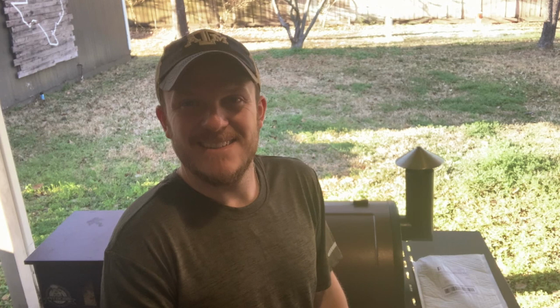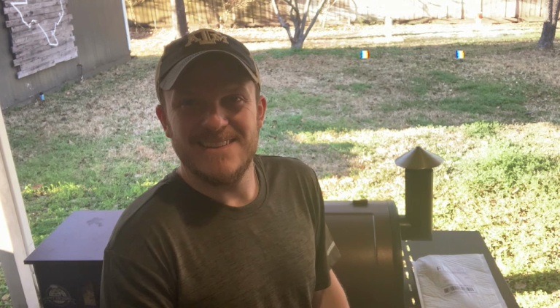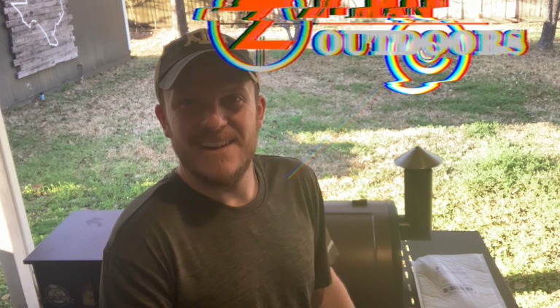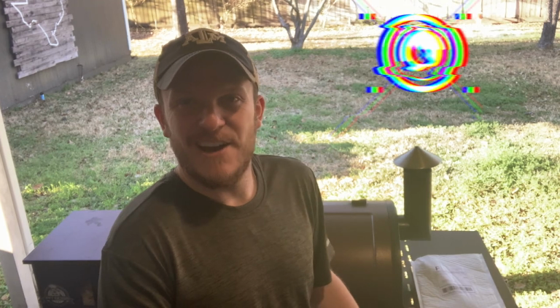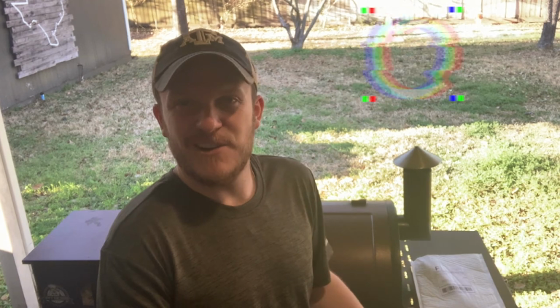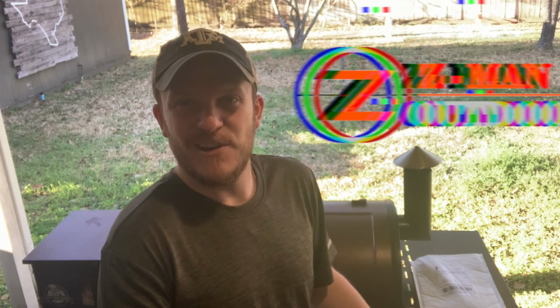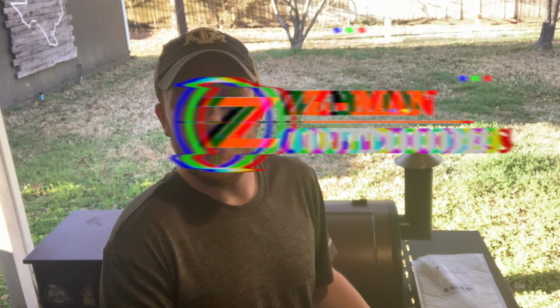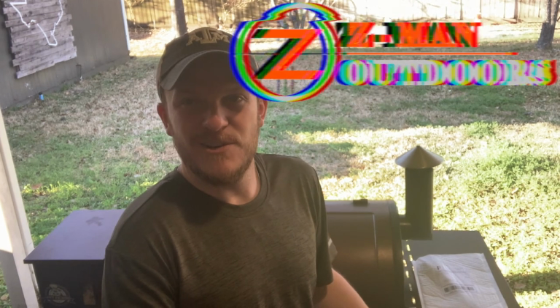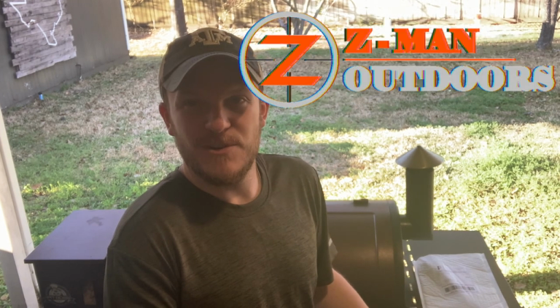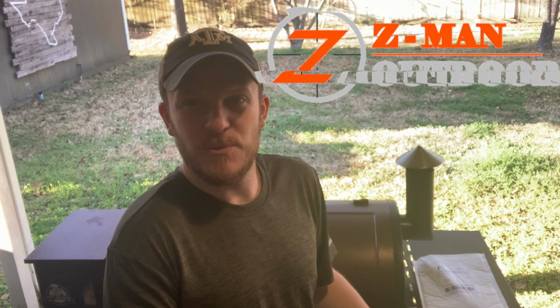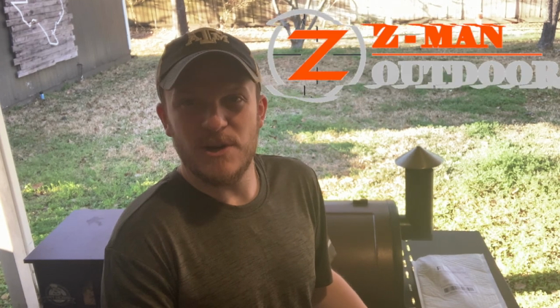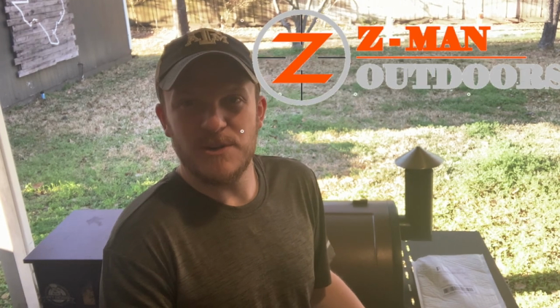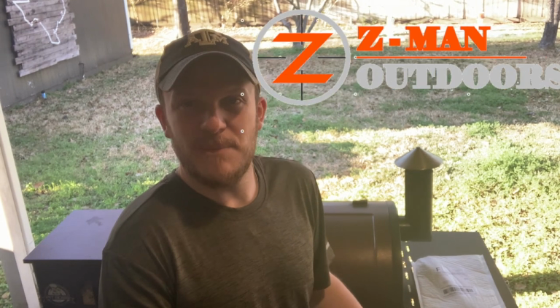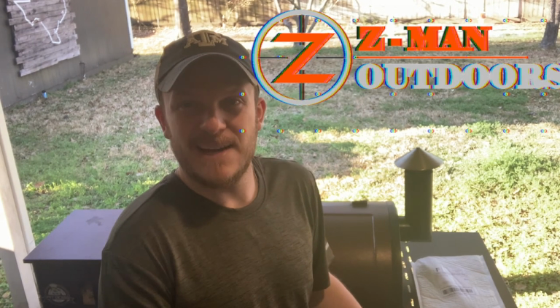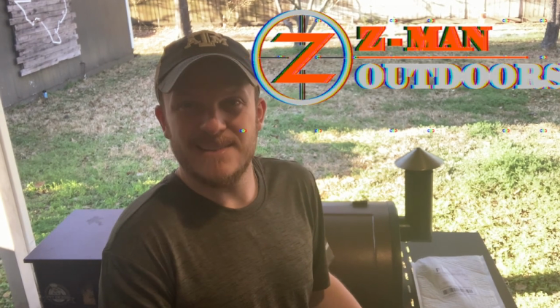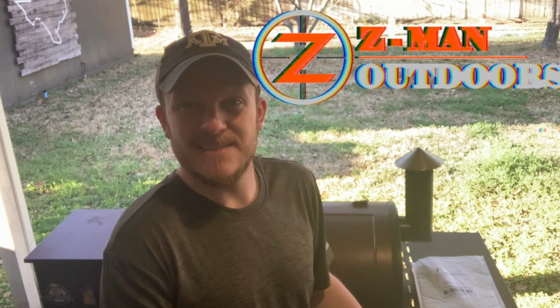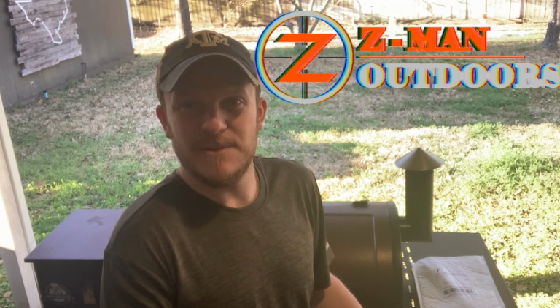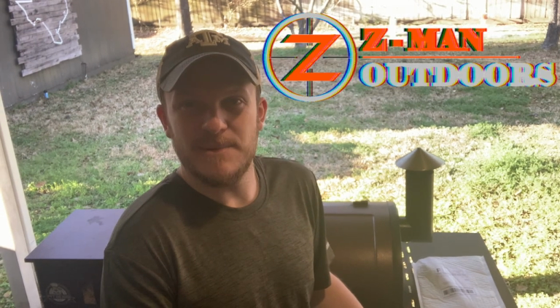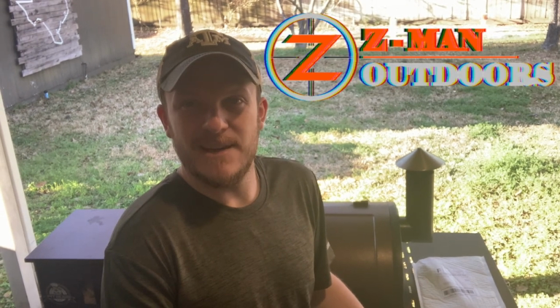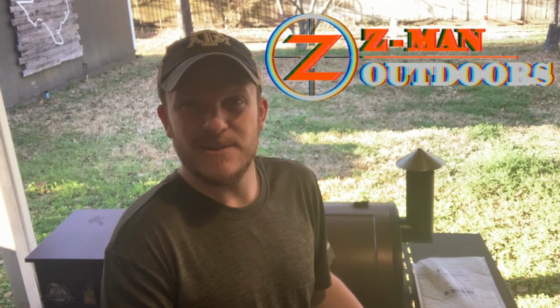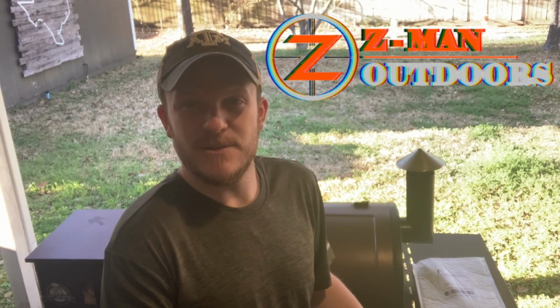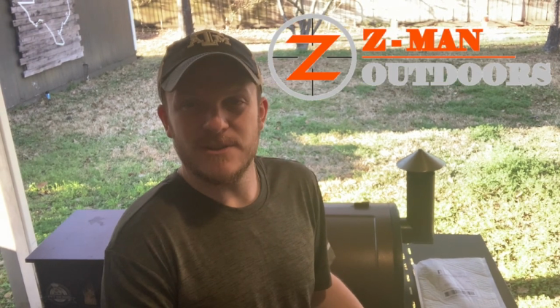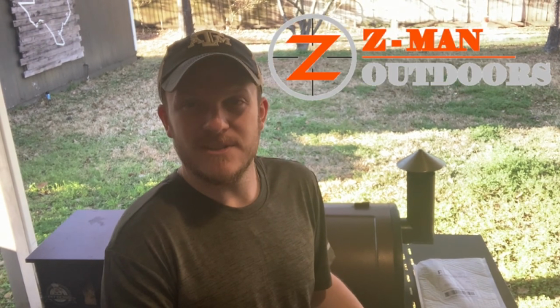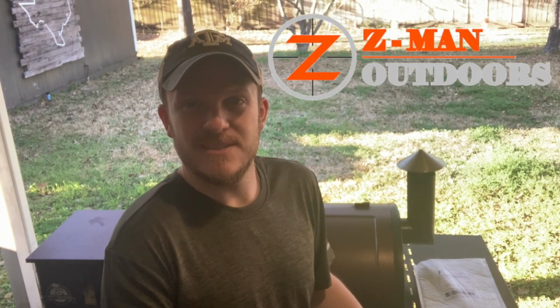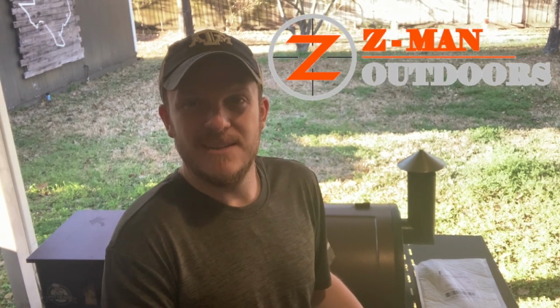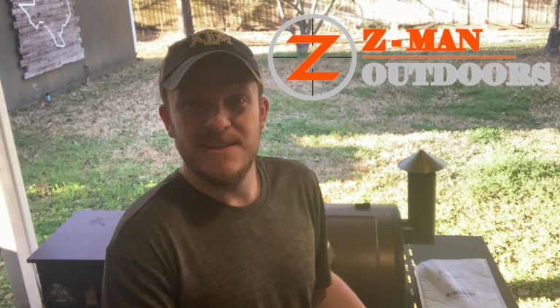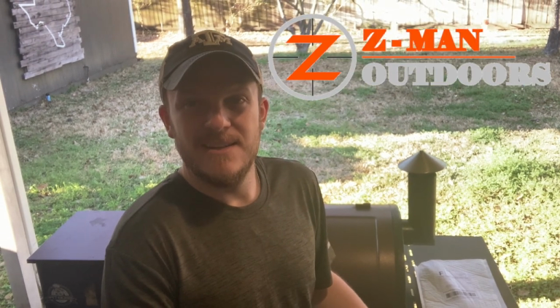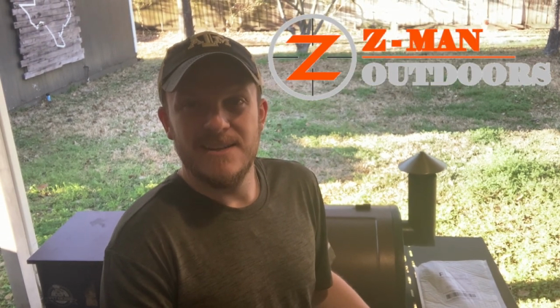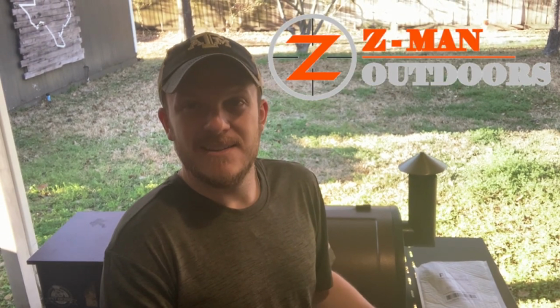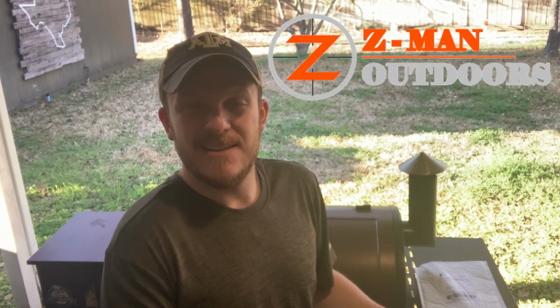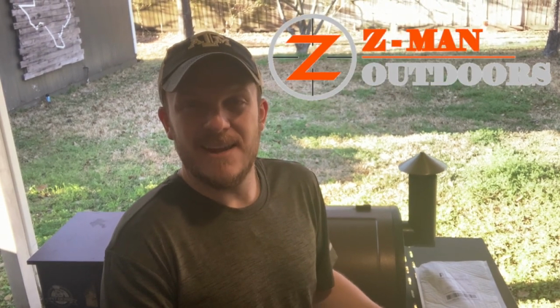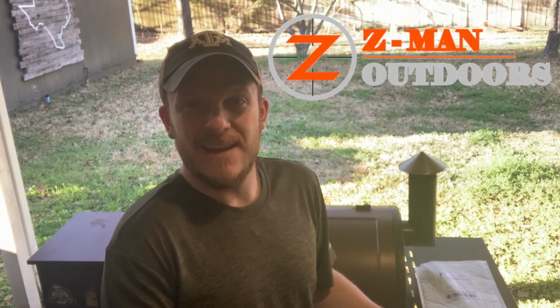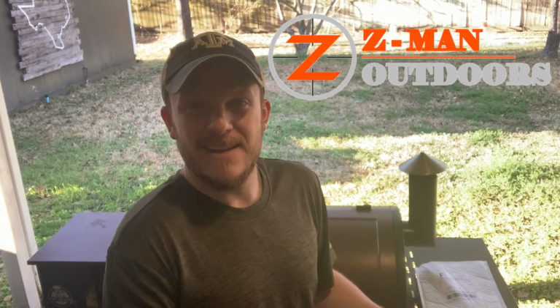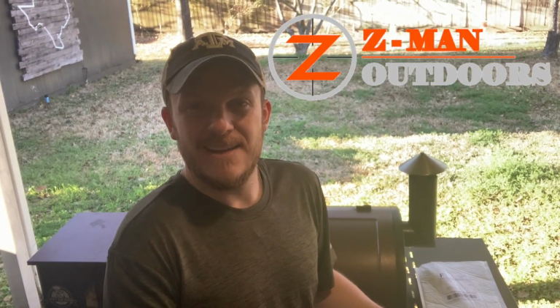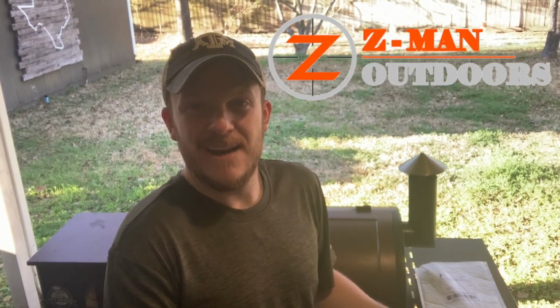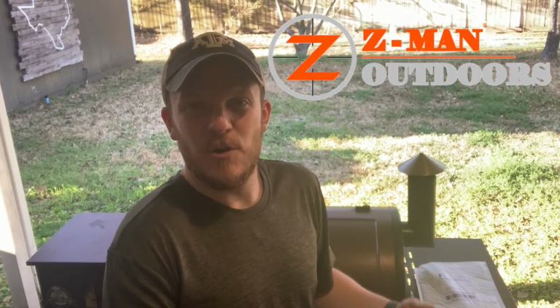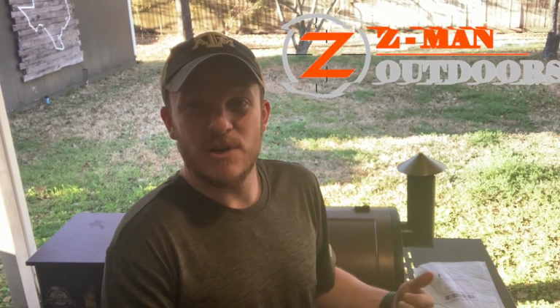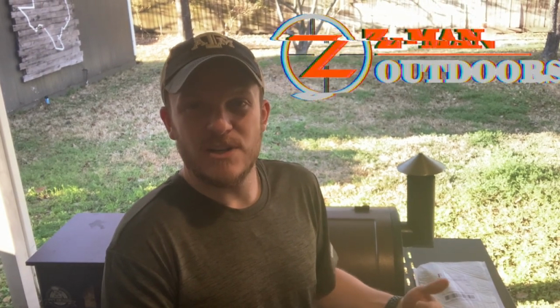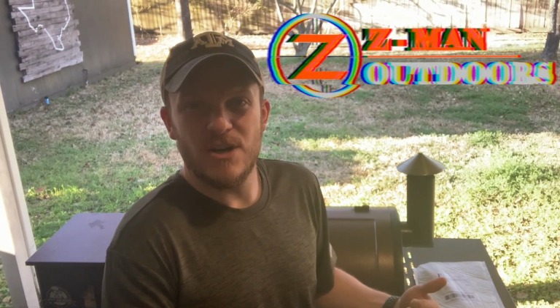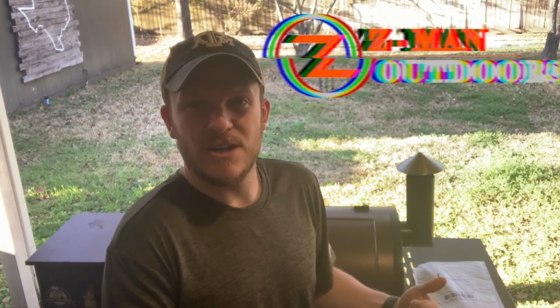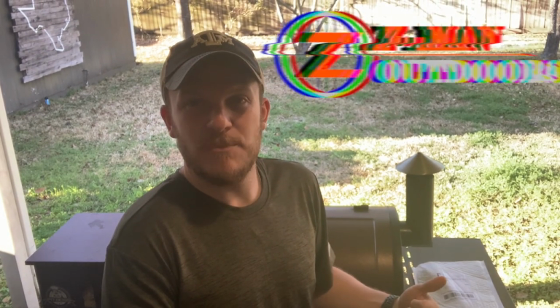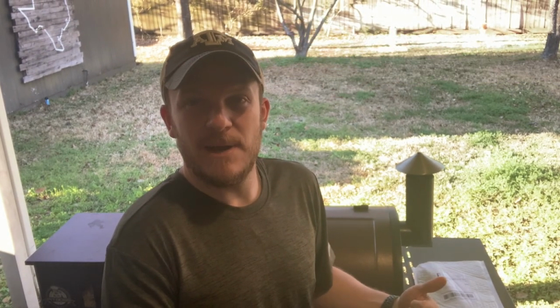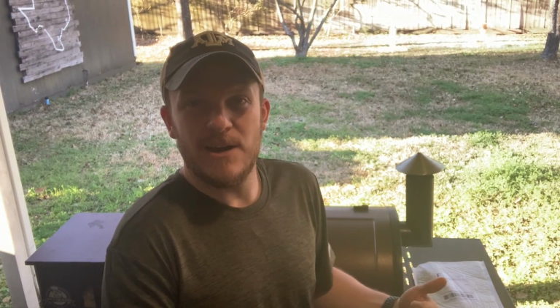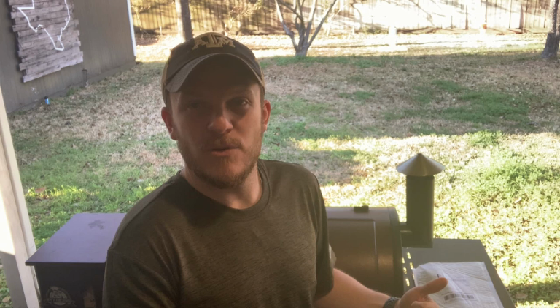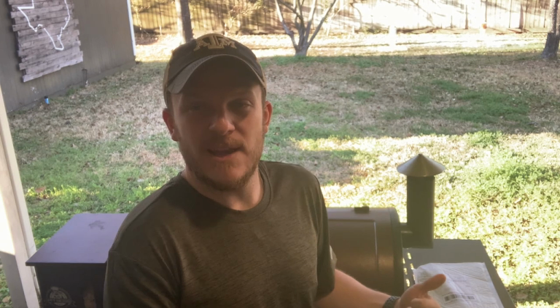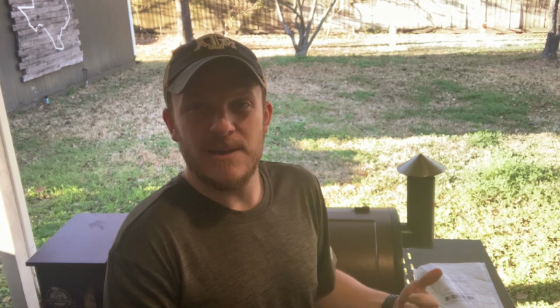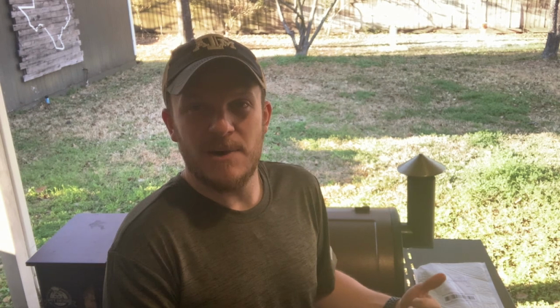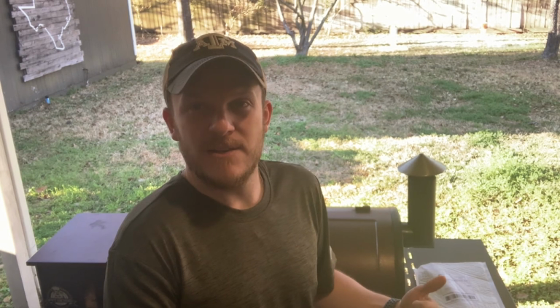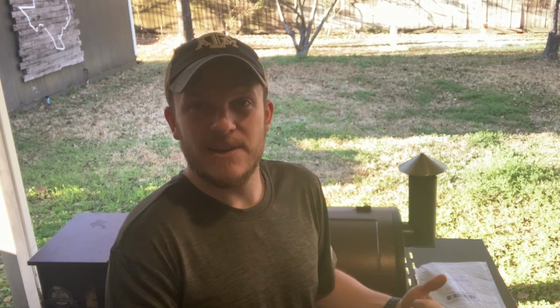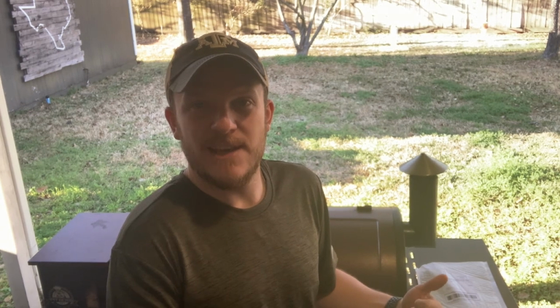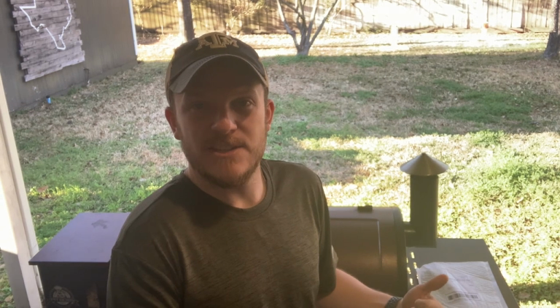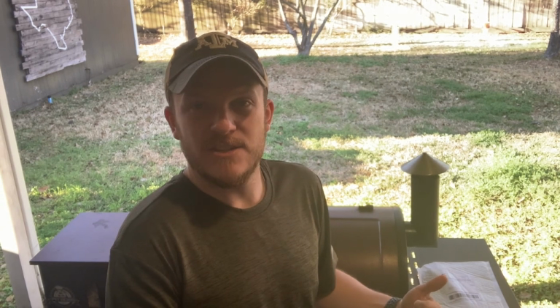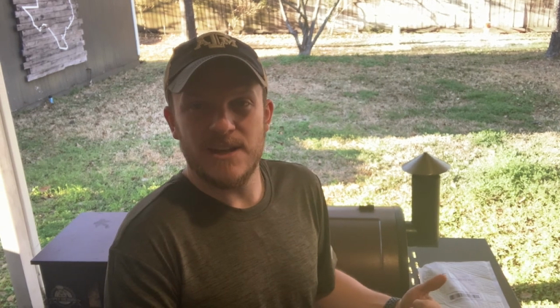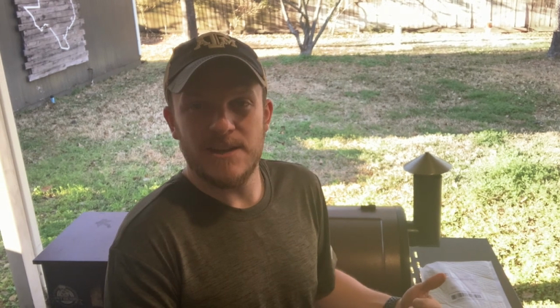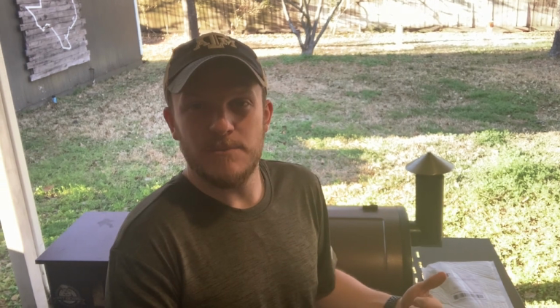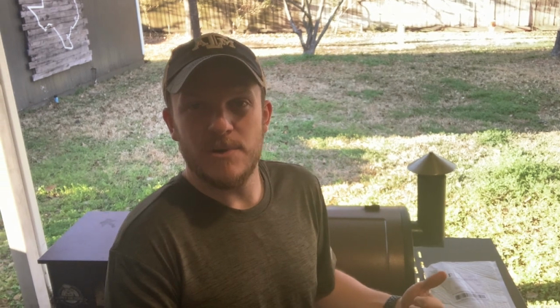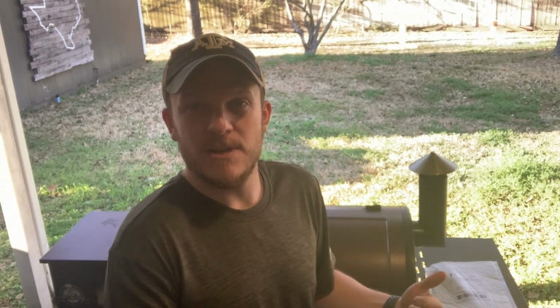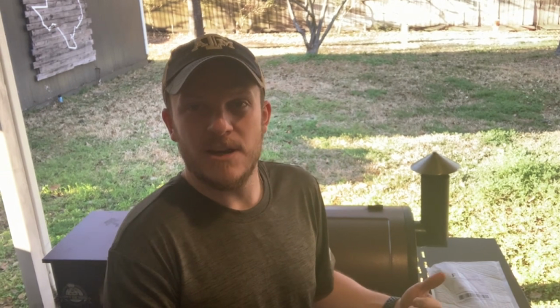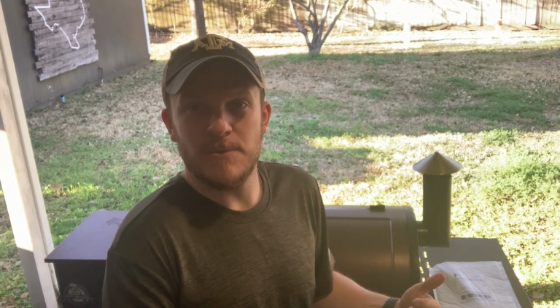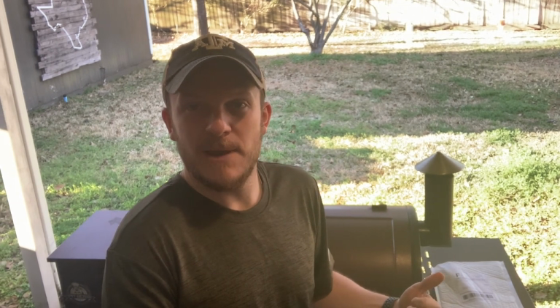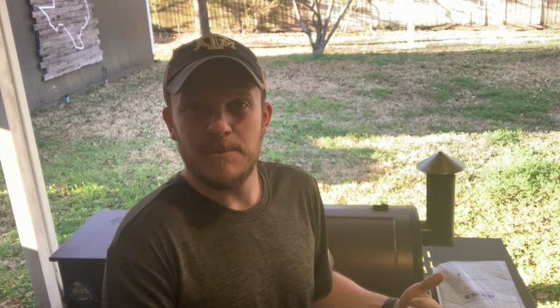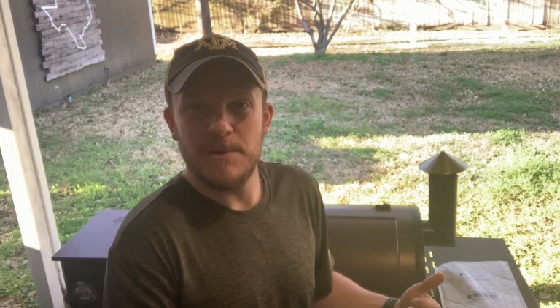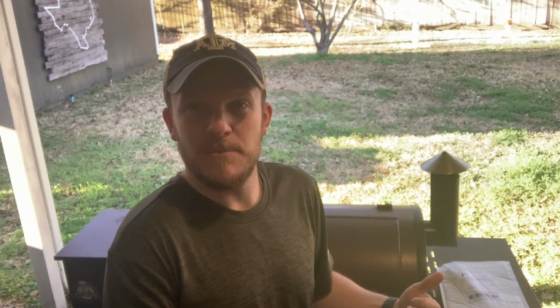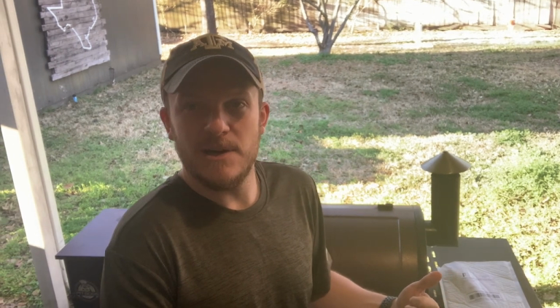Howdy y'all. Welcome back to Zeman Outdoors. Today I want to talk about a modification I am putting on my Pit Boss.